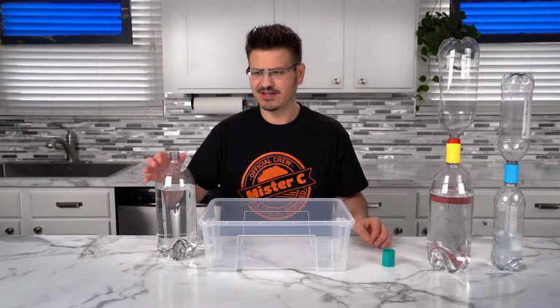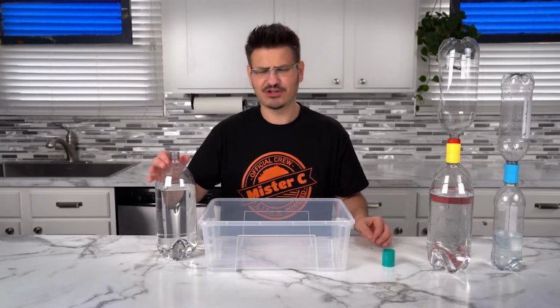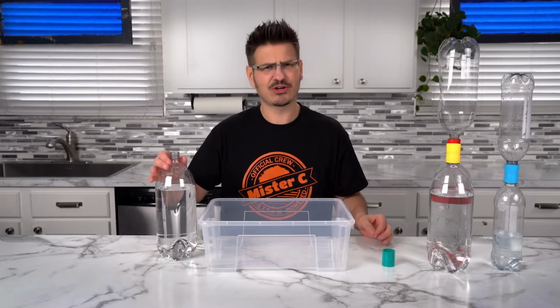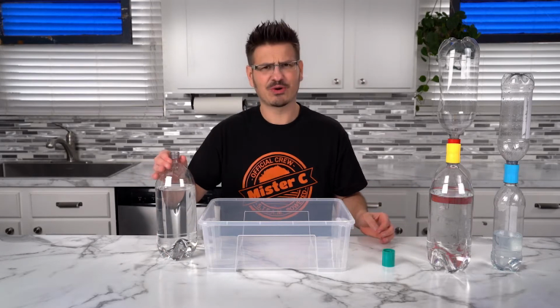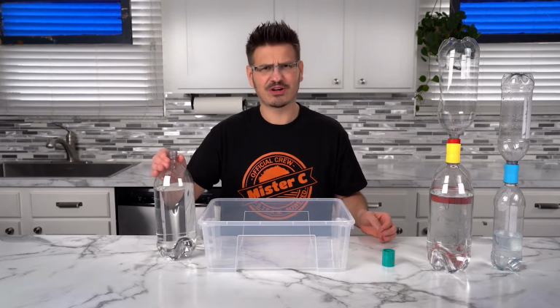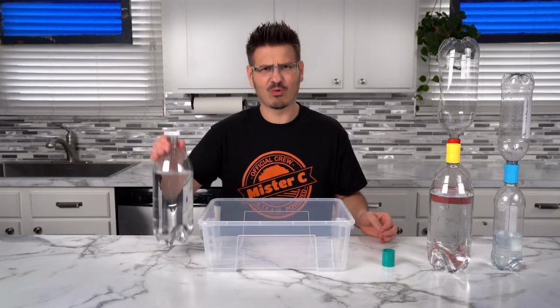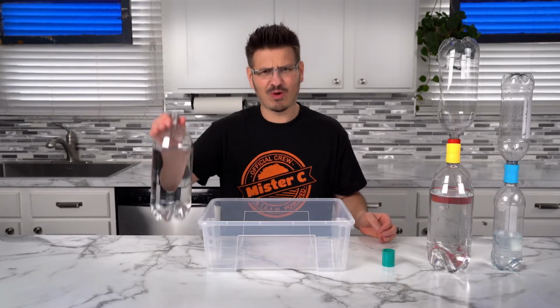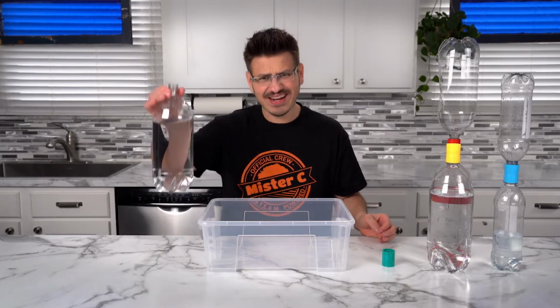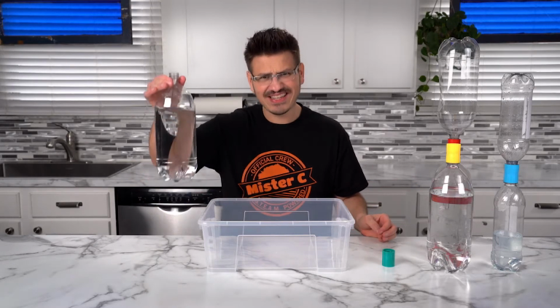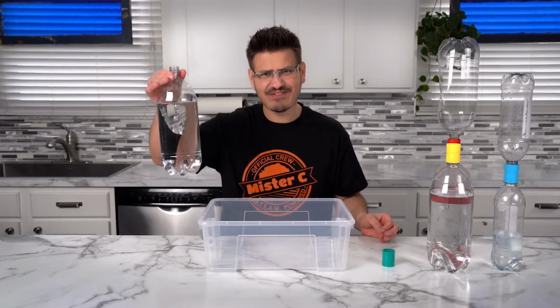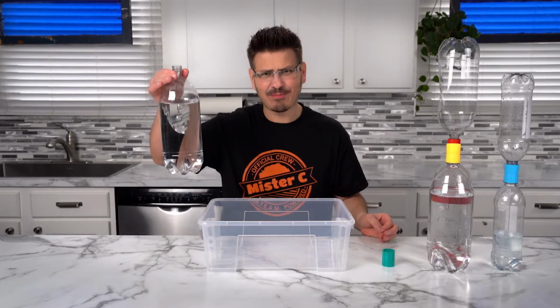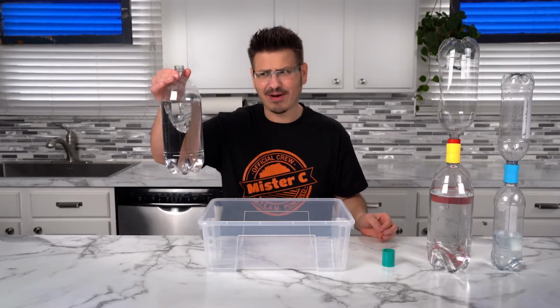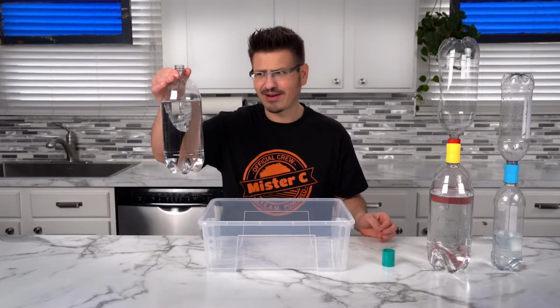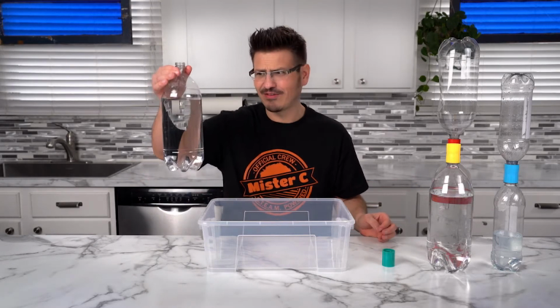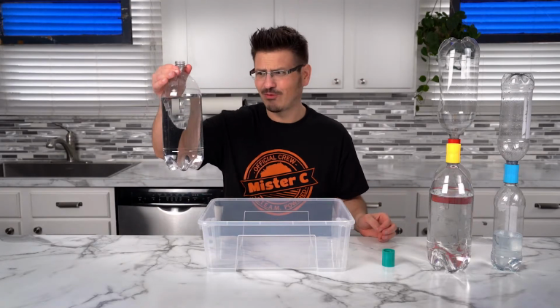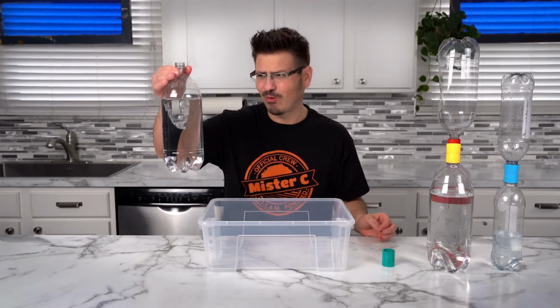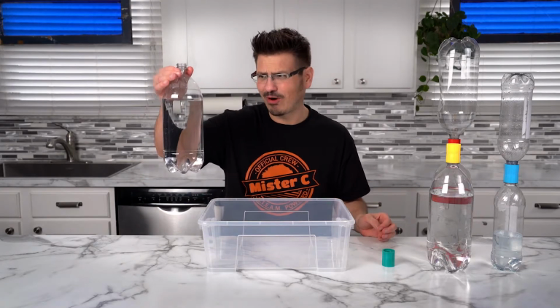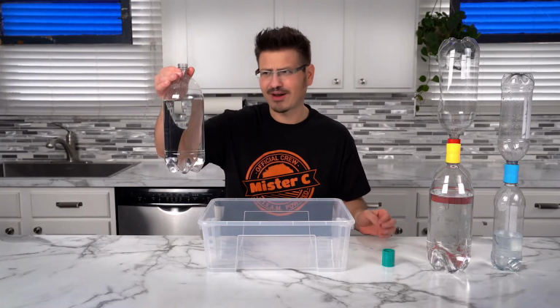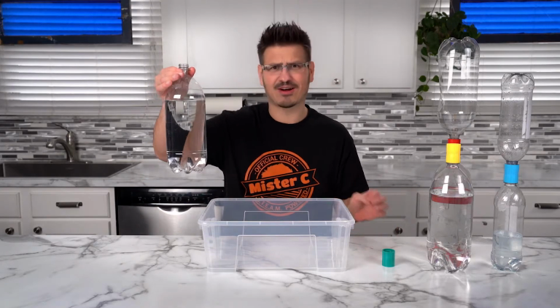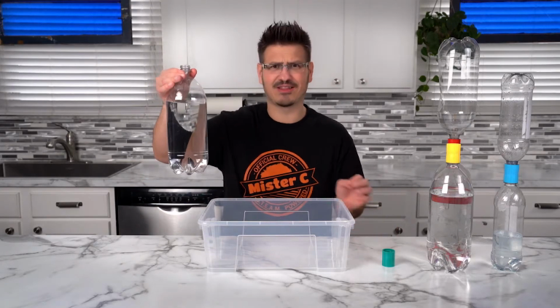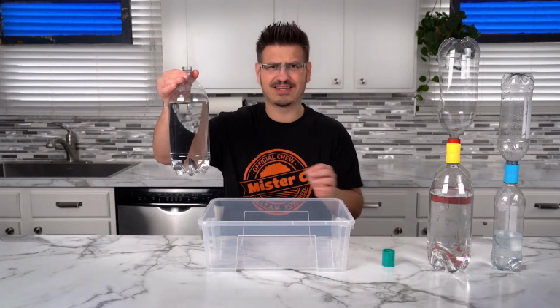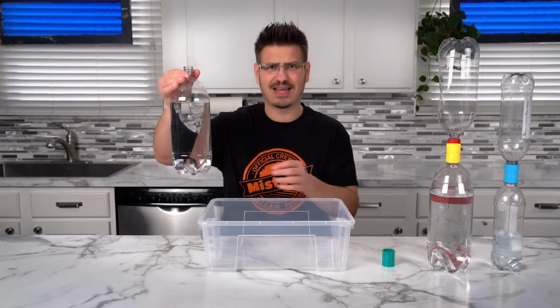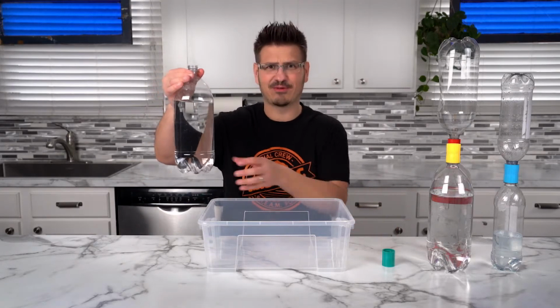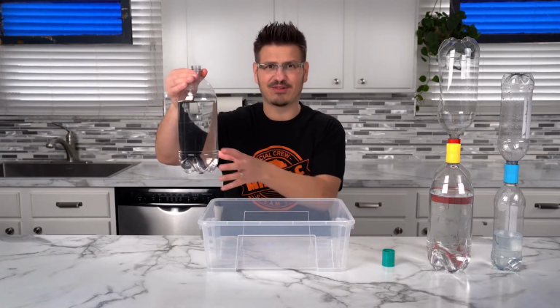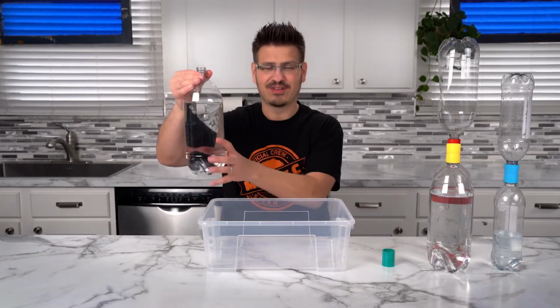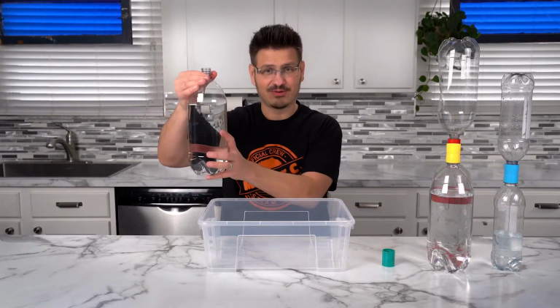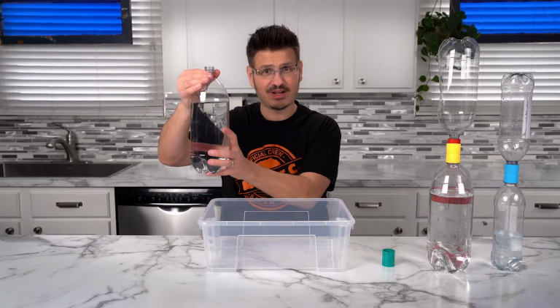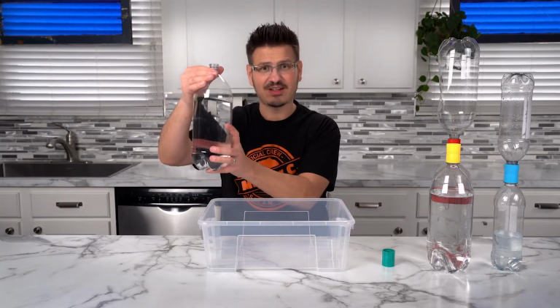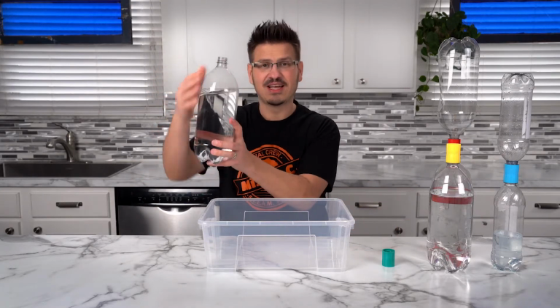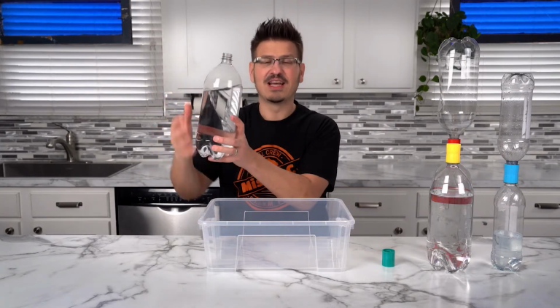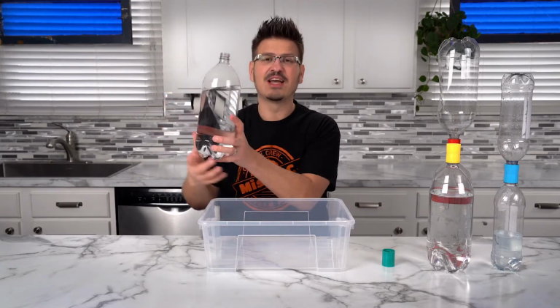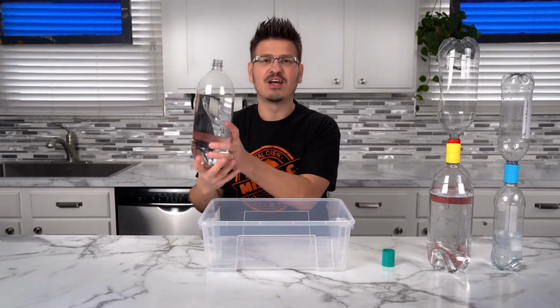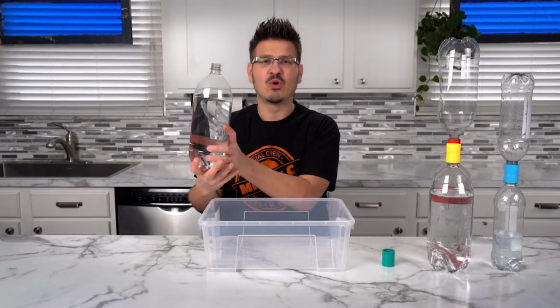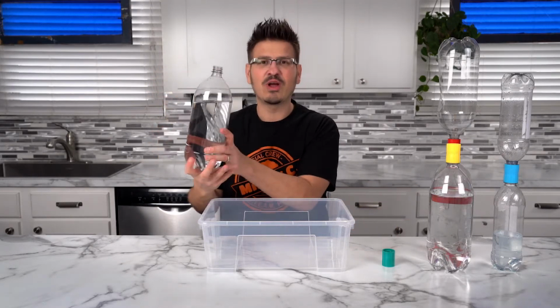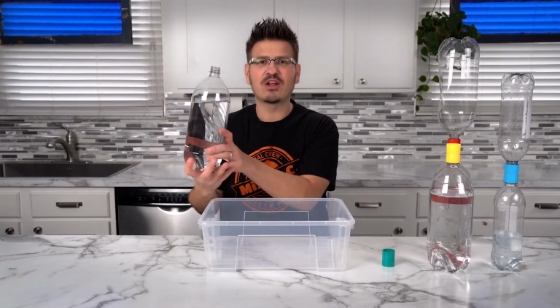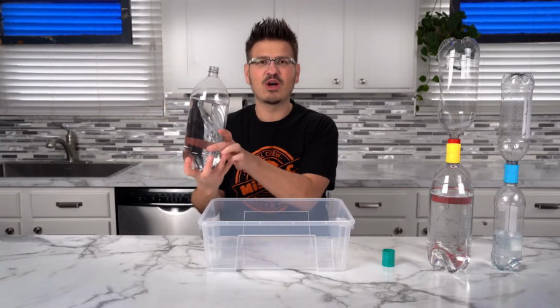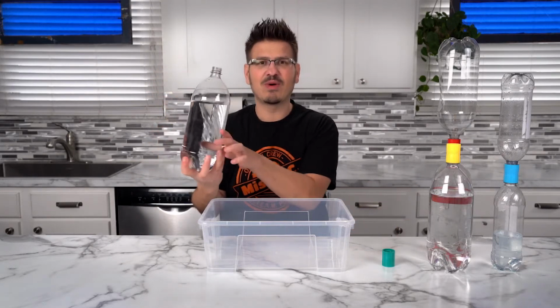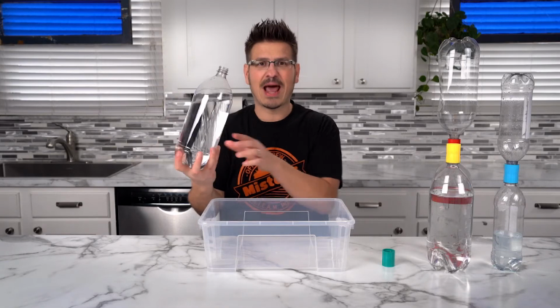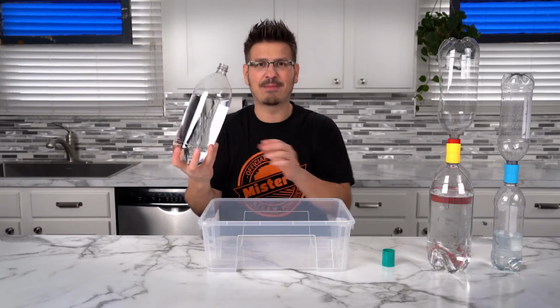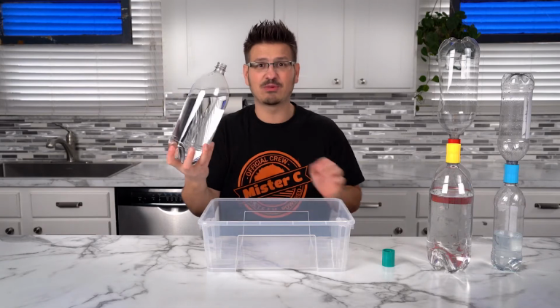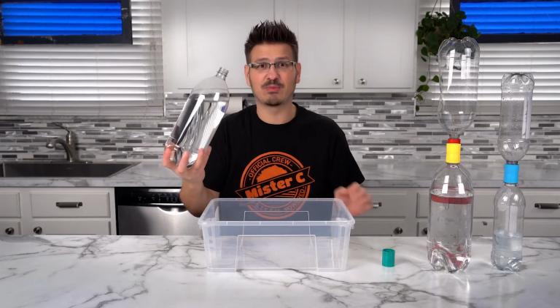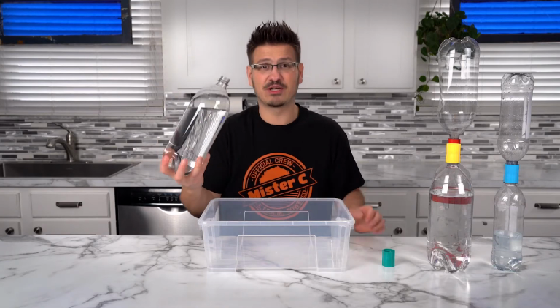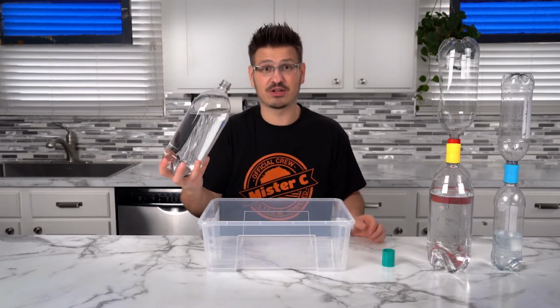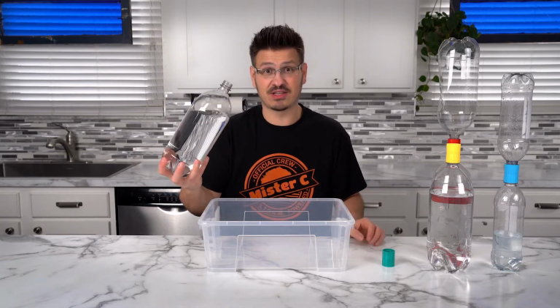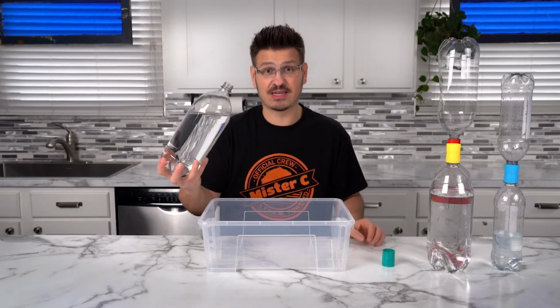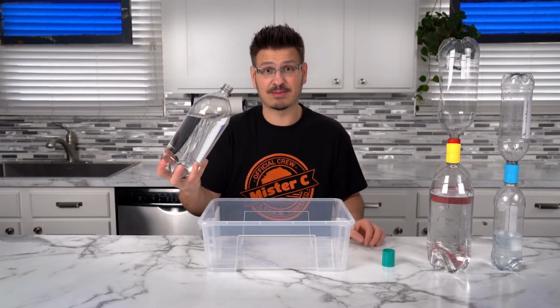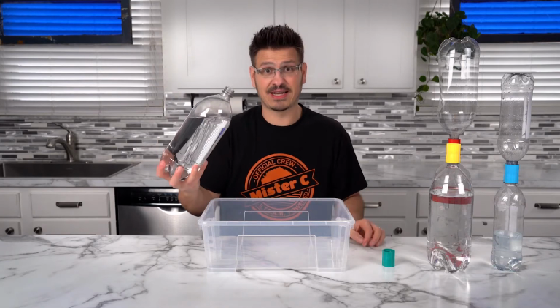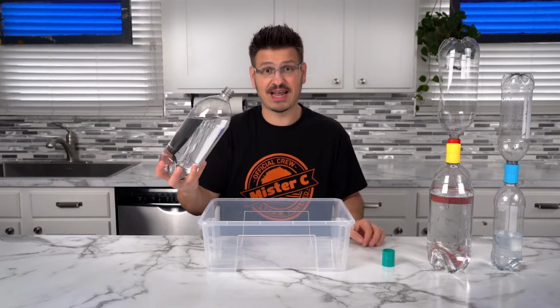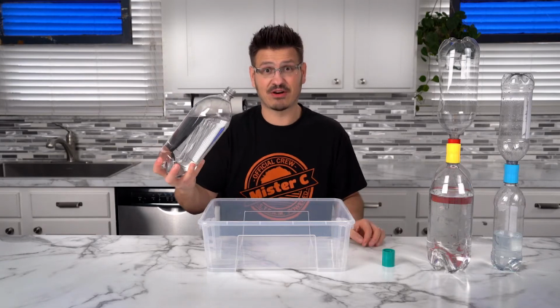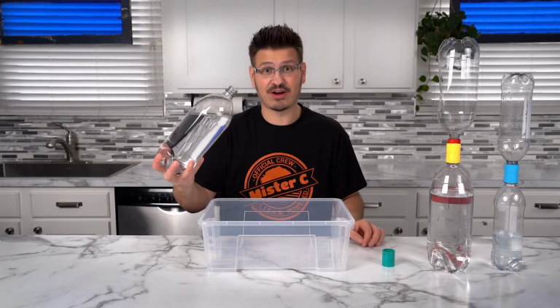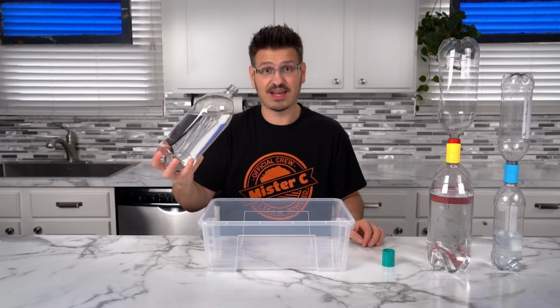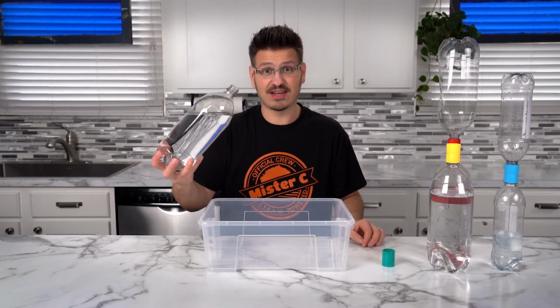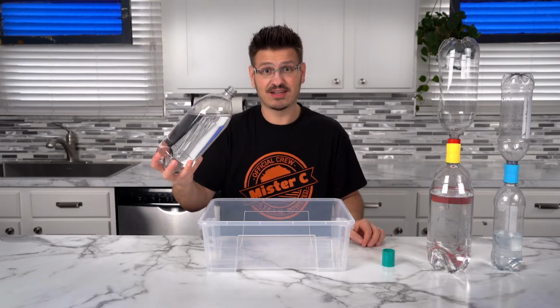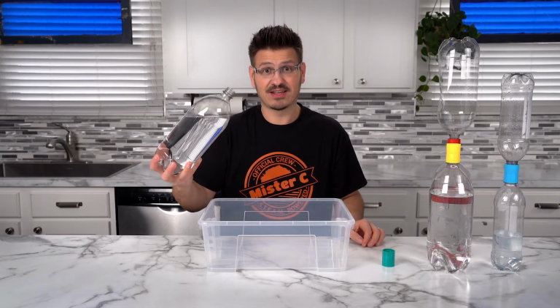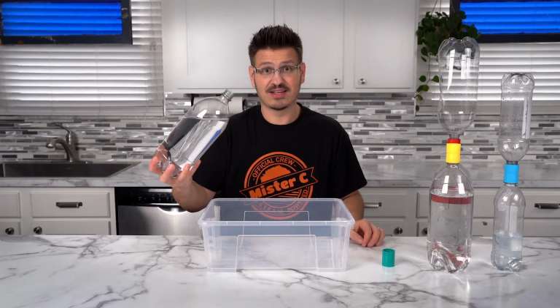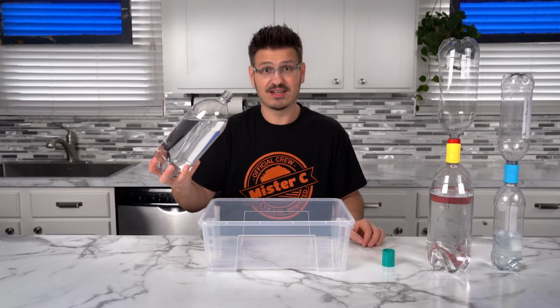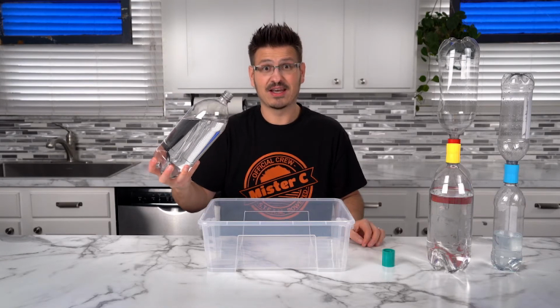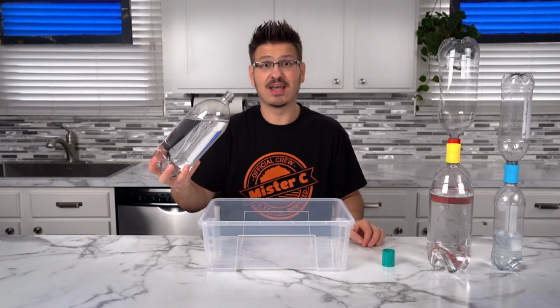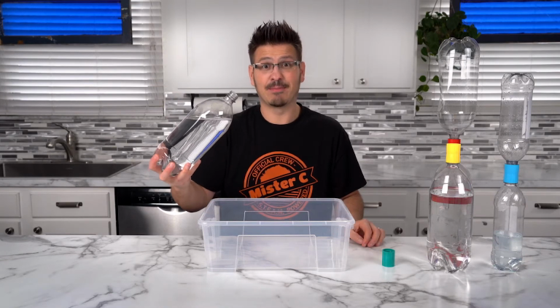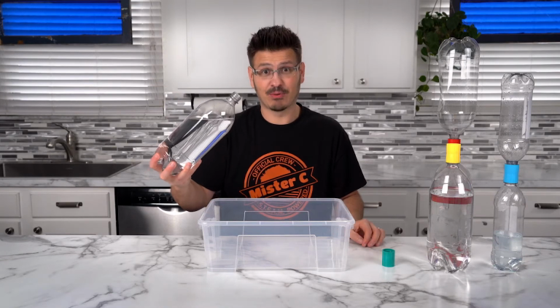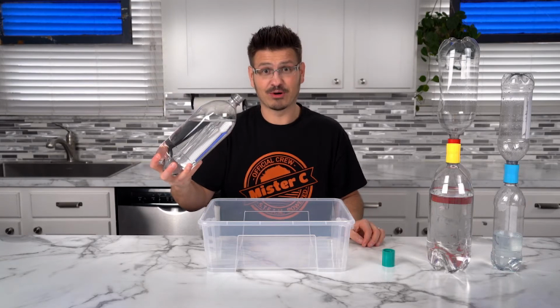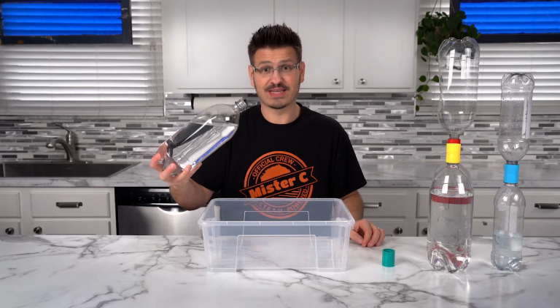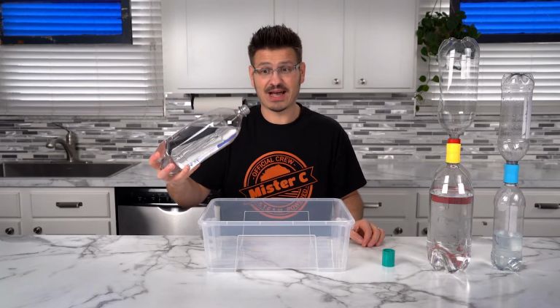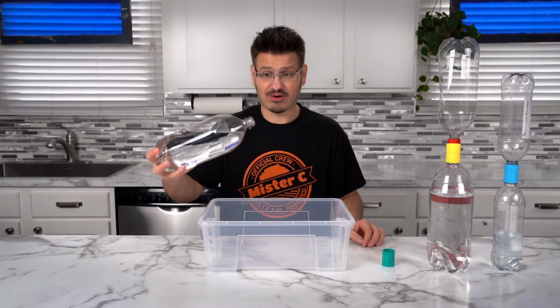So you're wondering, why does he have a bottle of water on the table? Well, we all know what happens when we turn this upside down — it pours out.